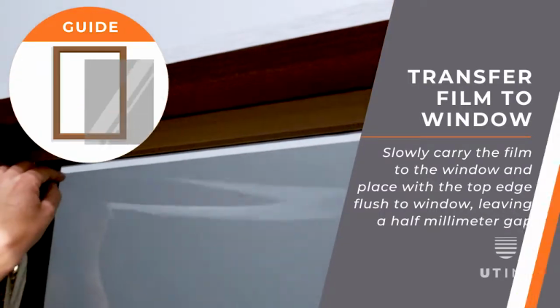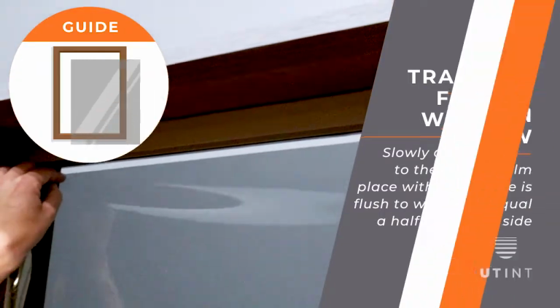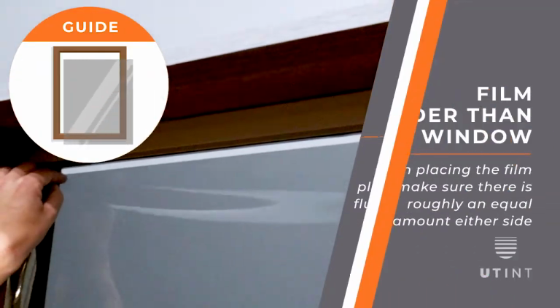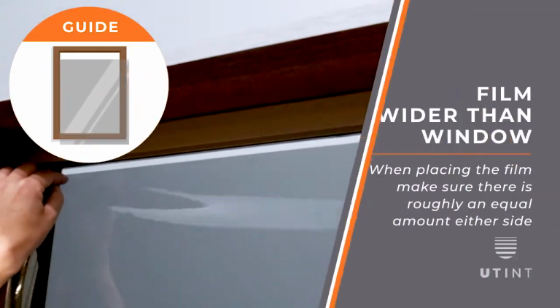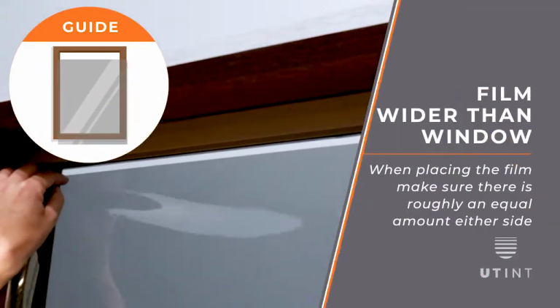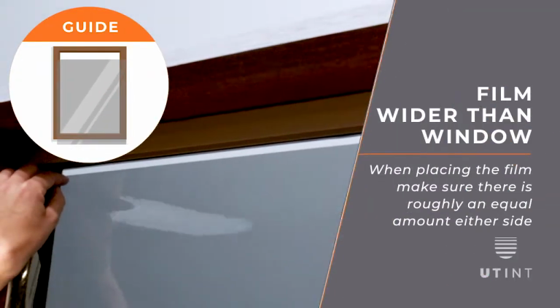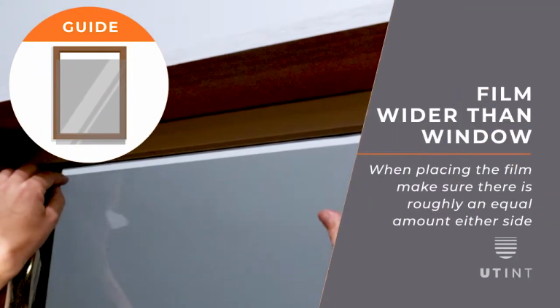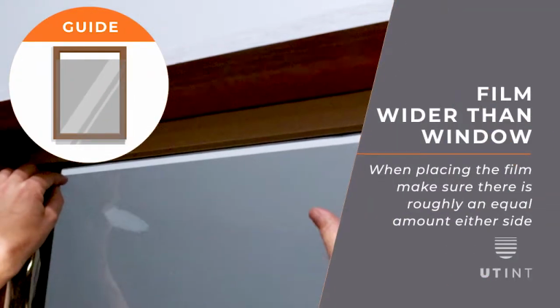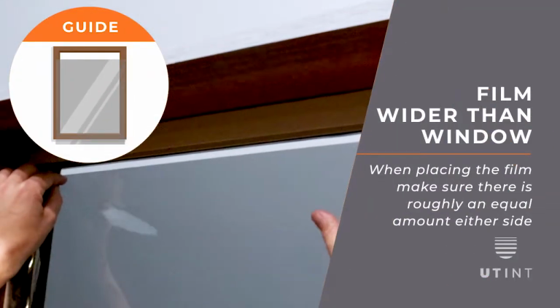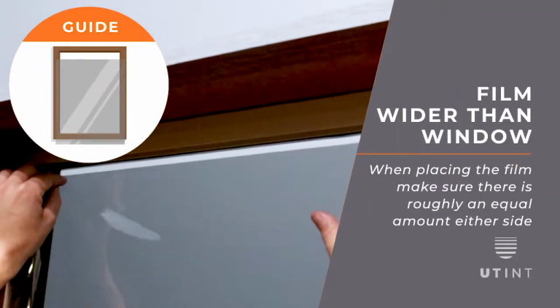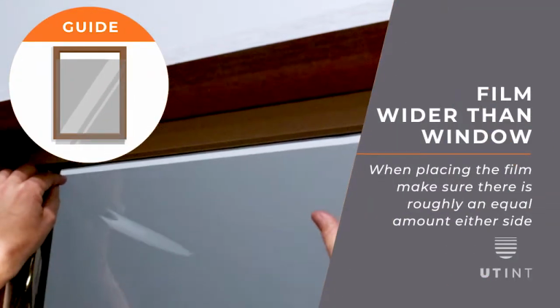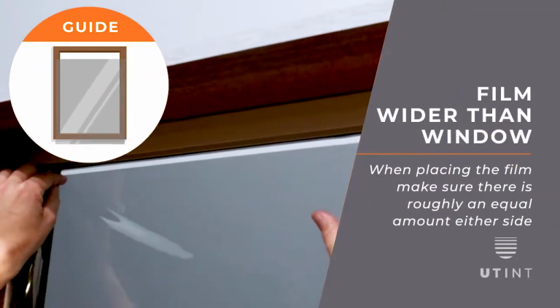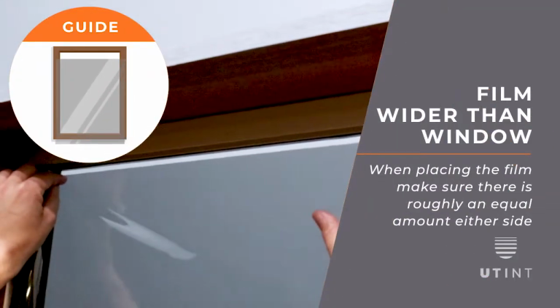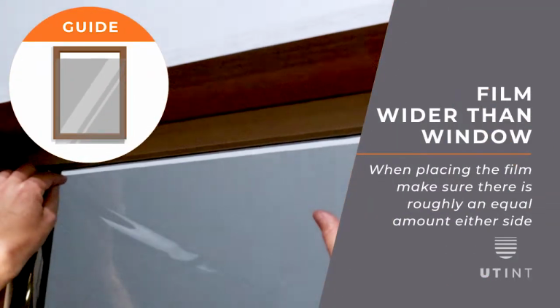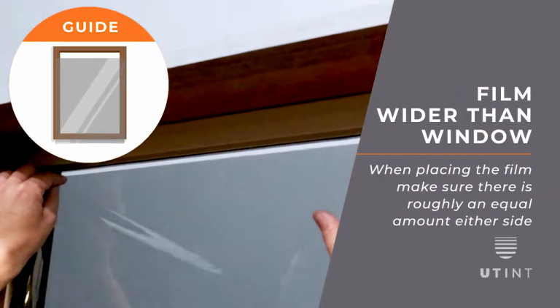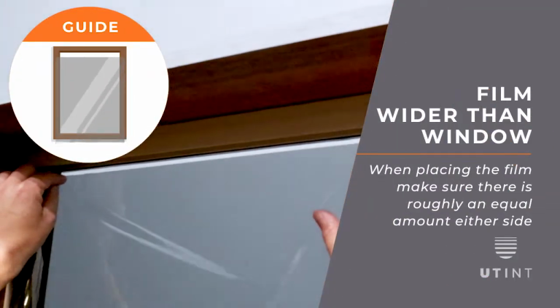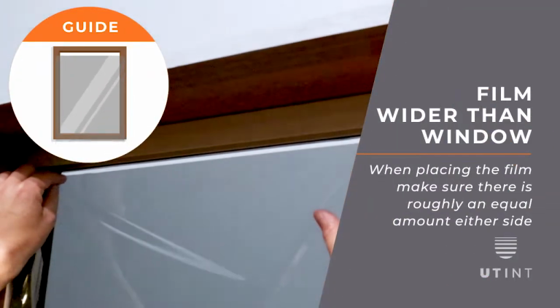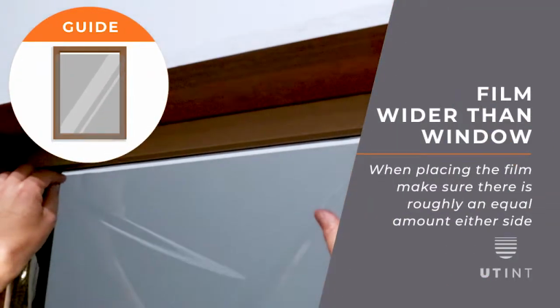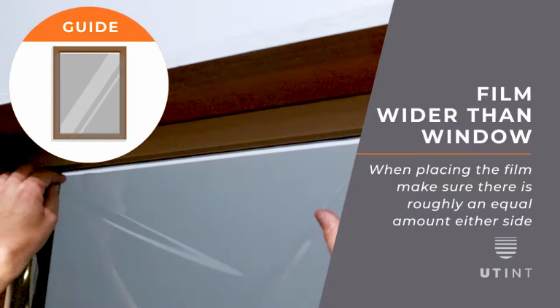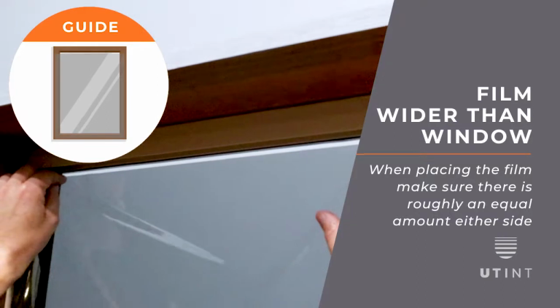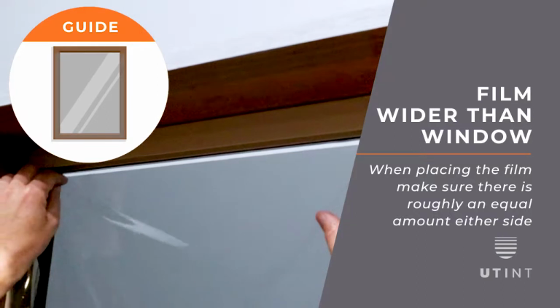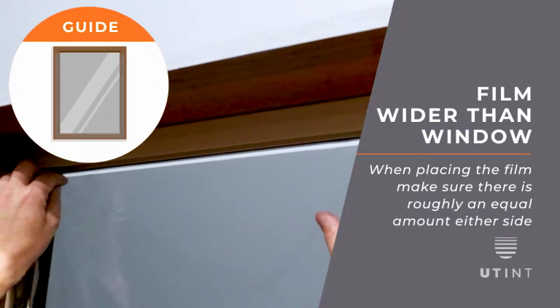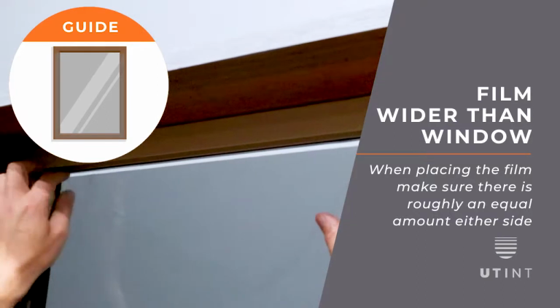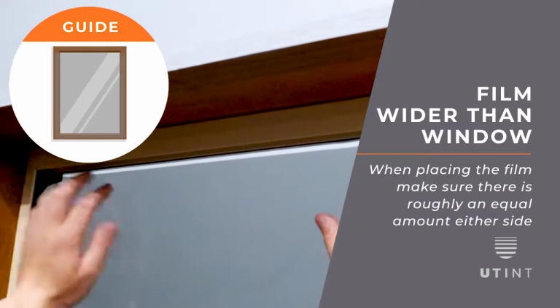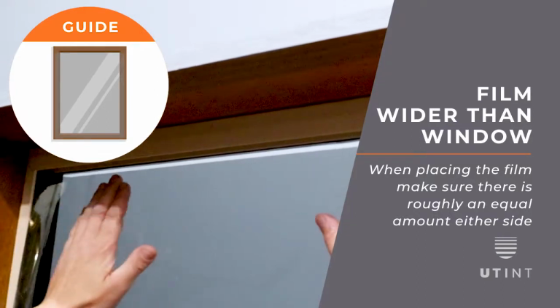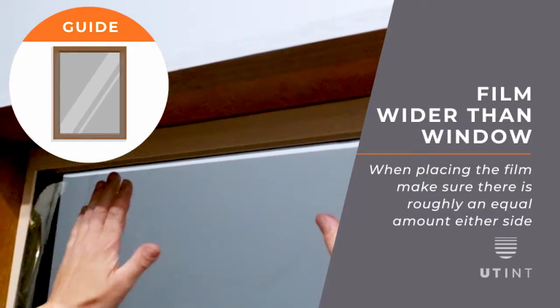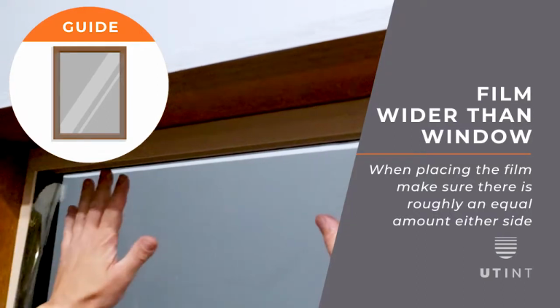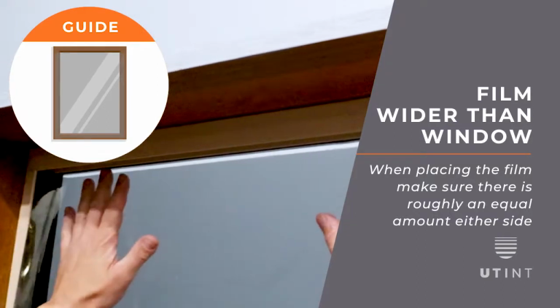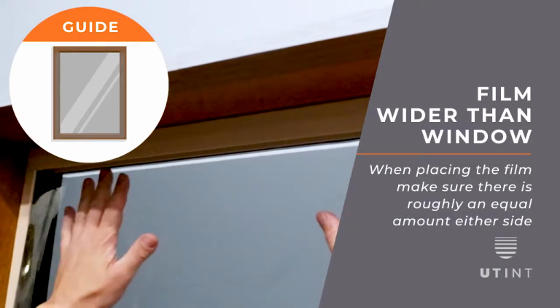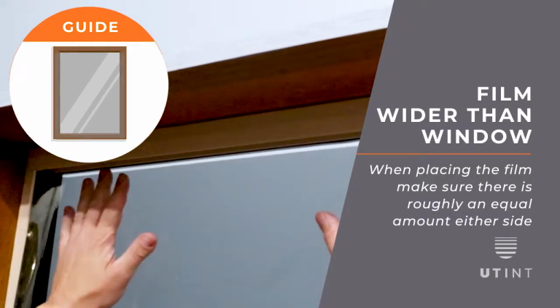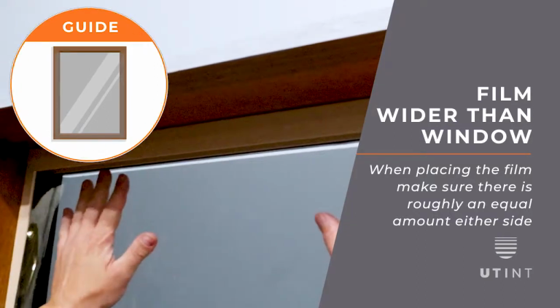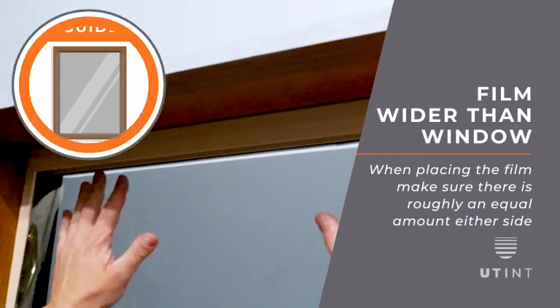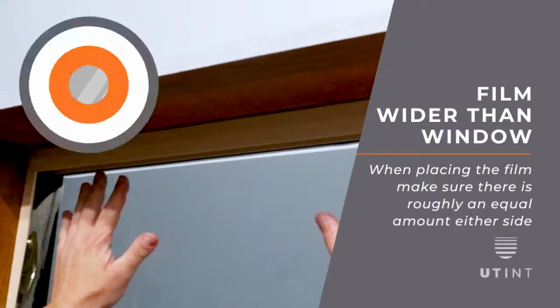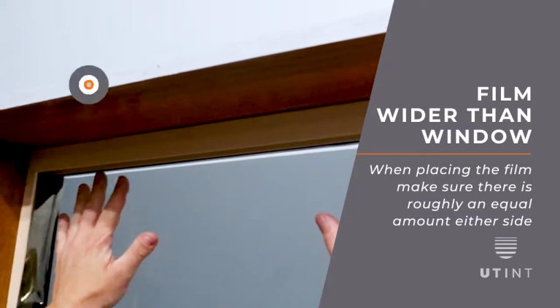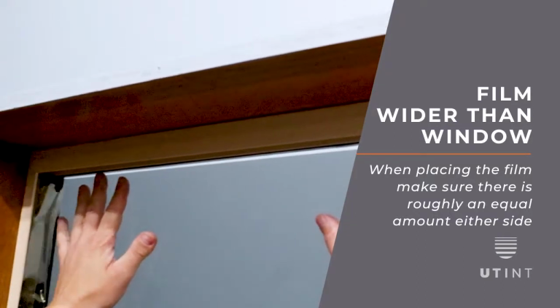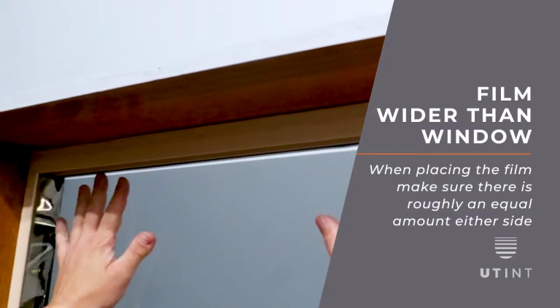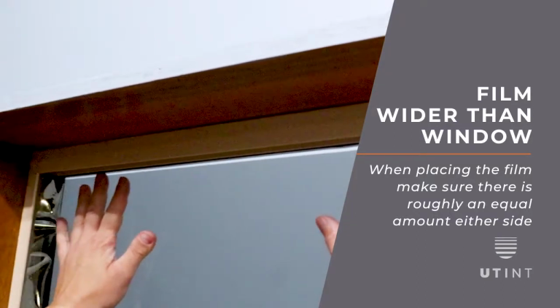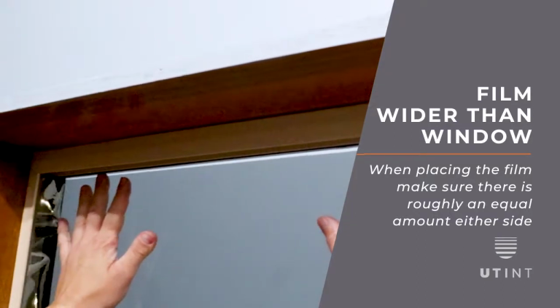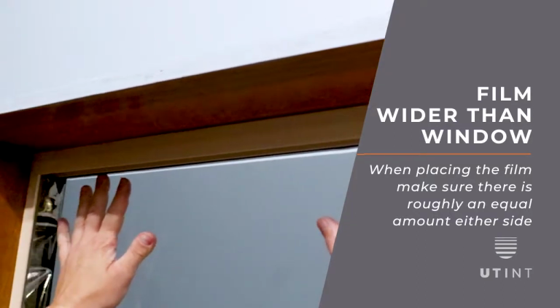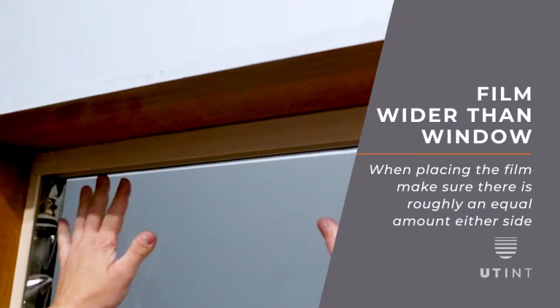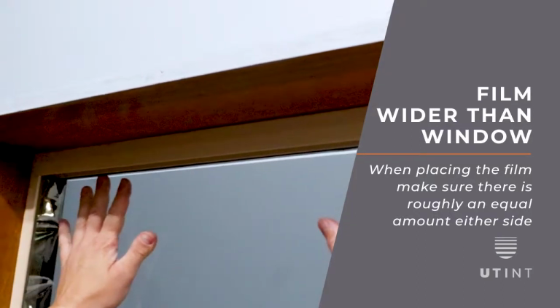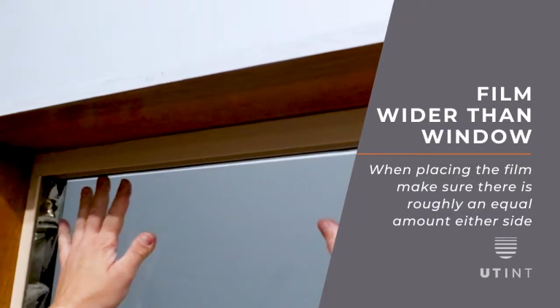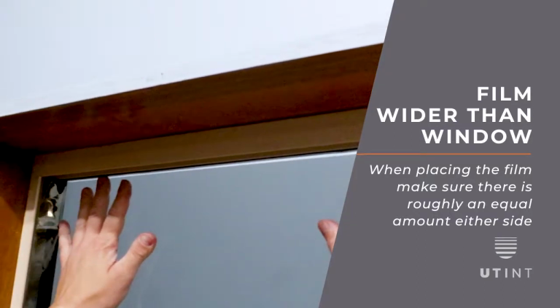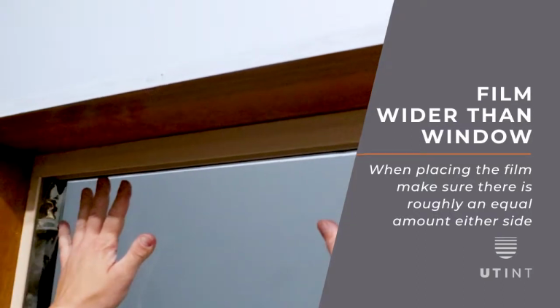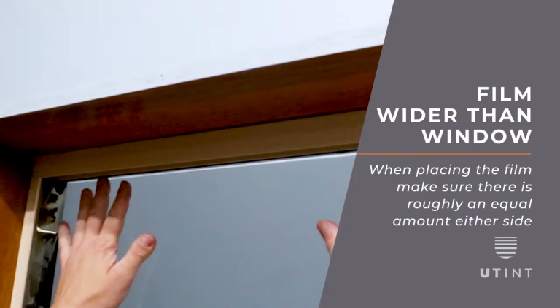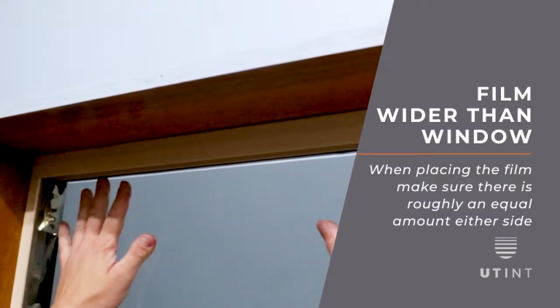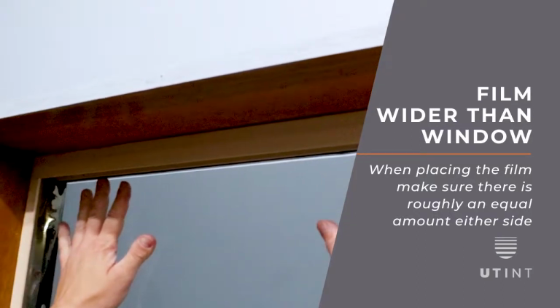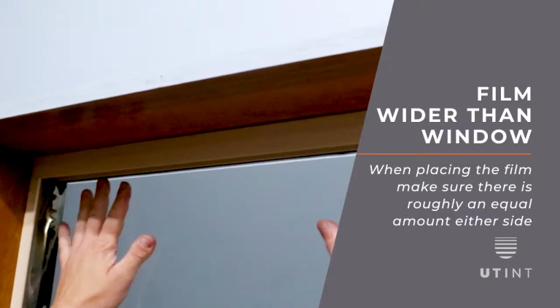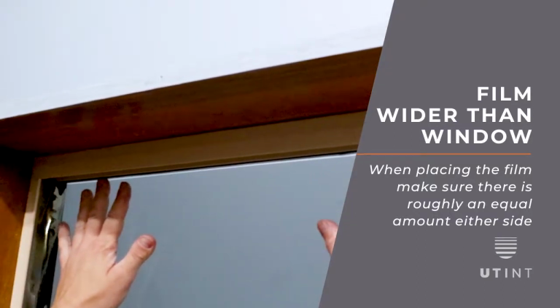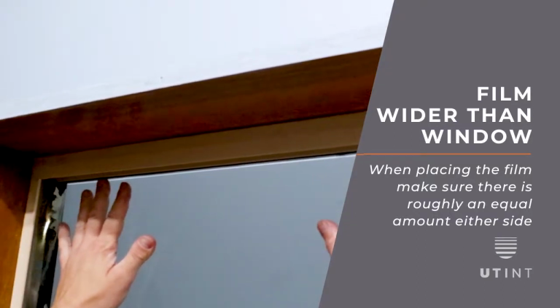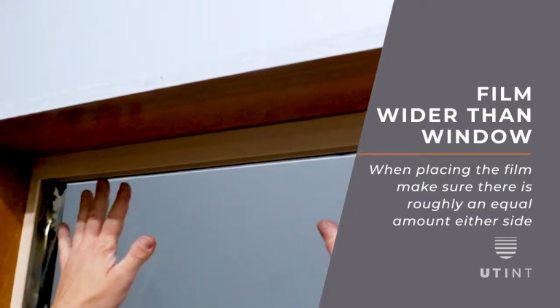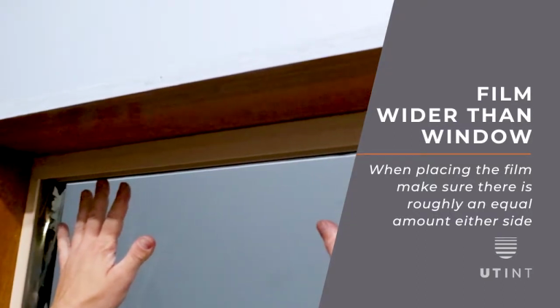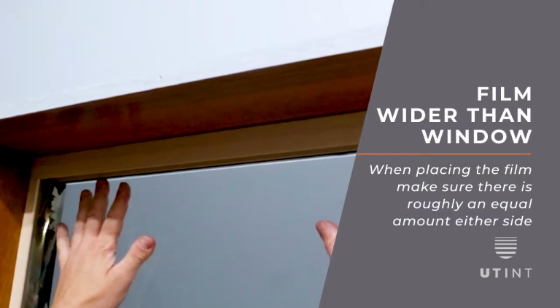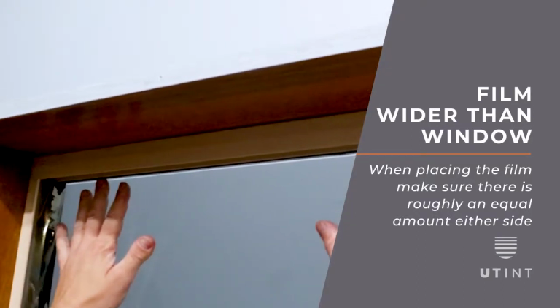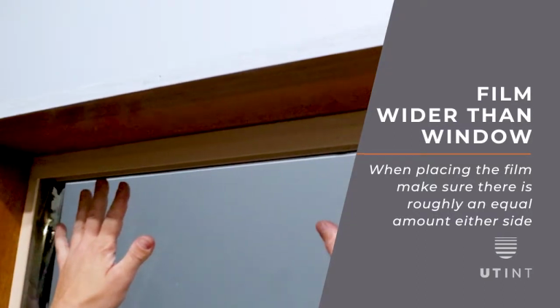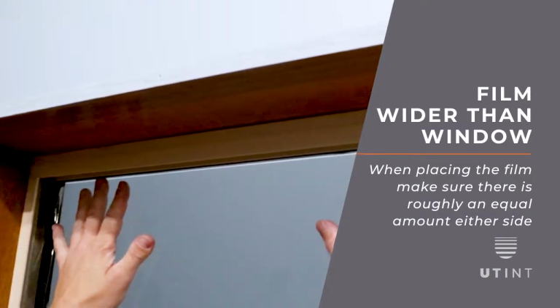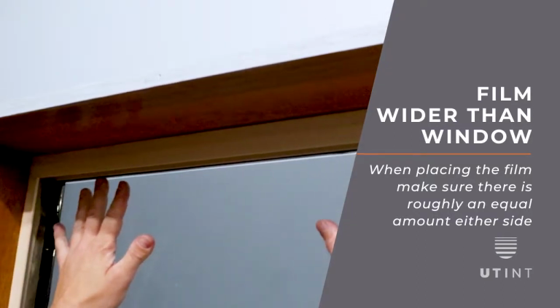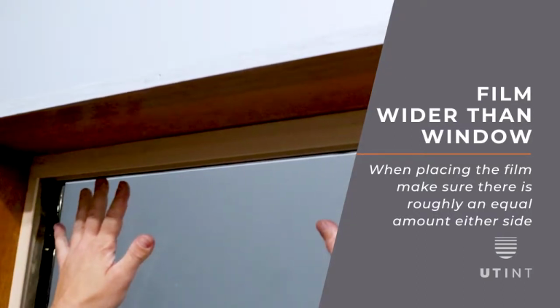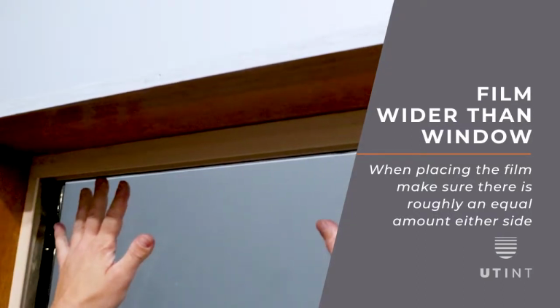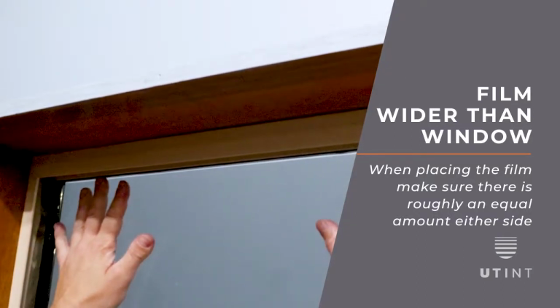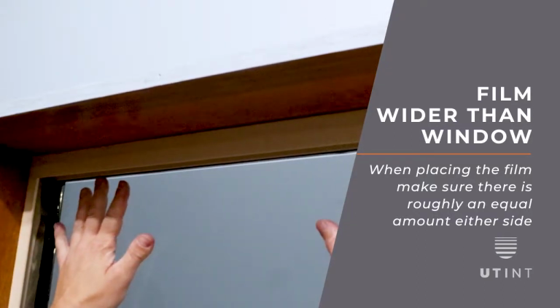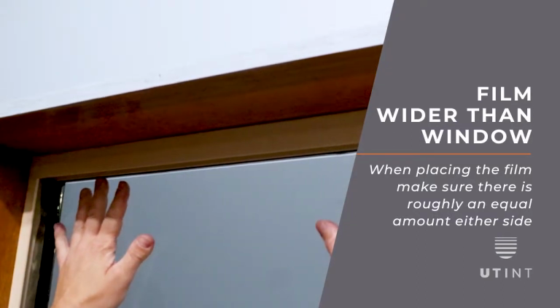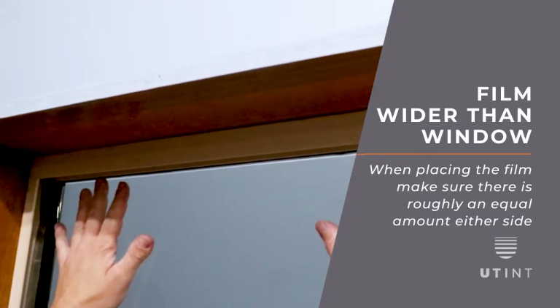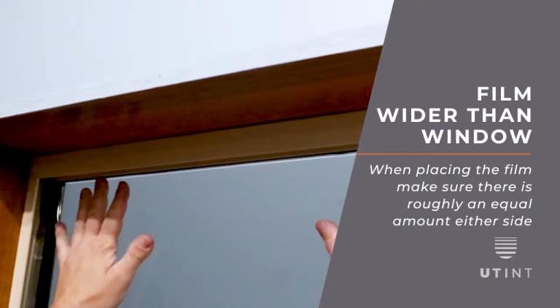The film will be slightly wider than the window. When placing the film, make sure there is roughly an equal amount either side.